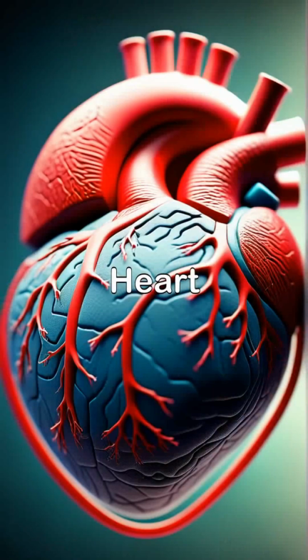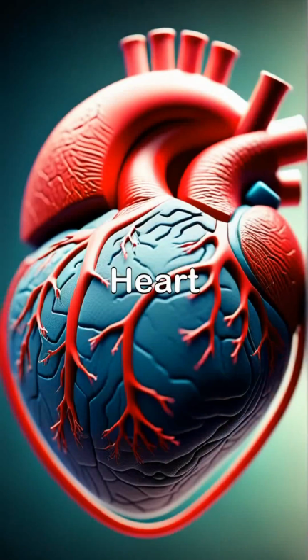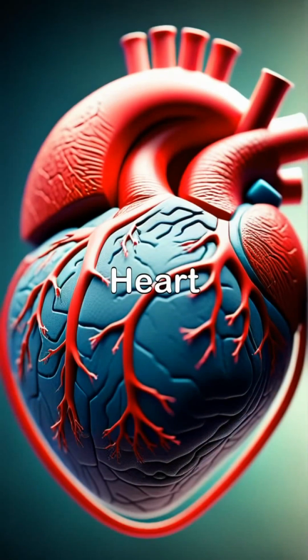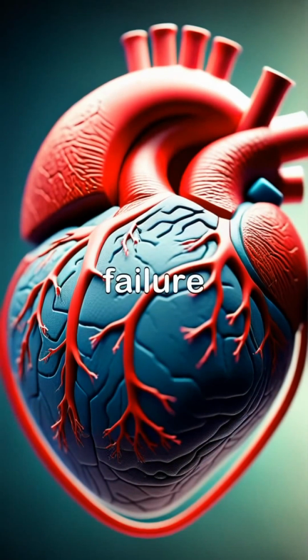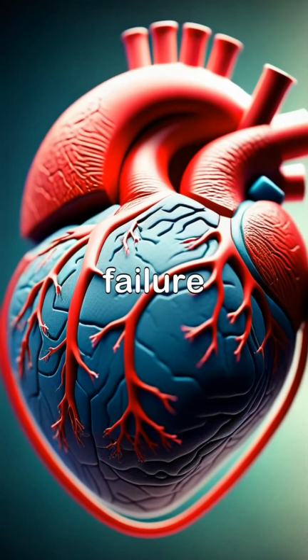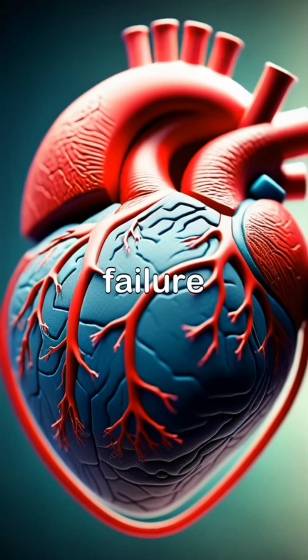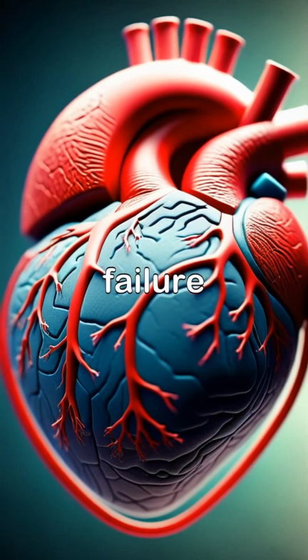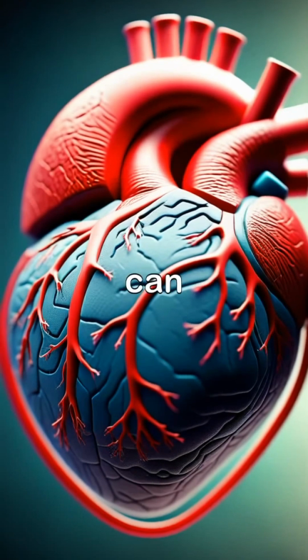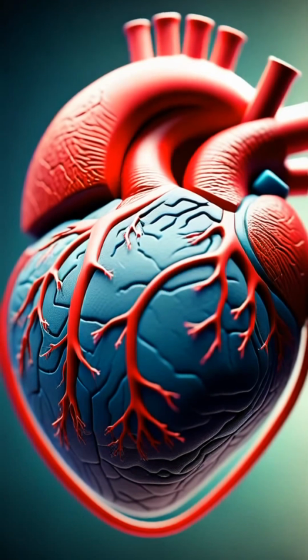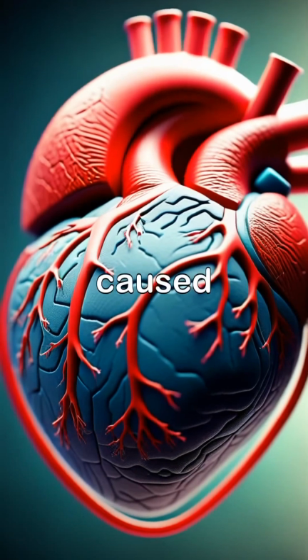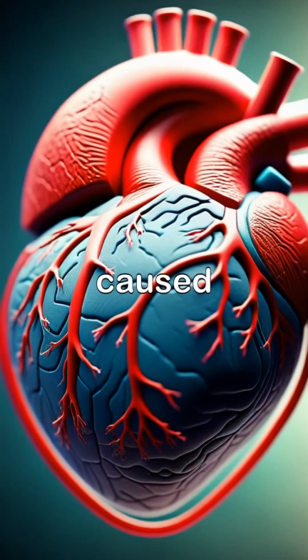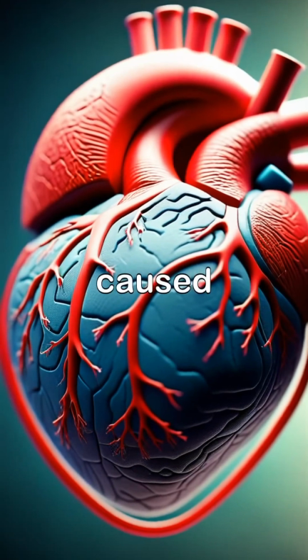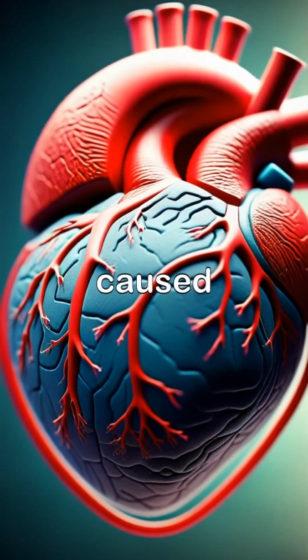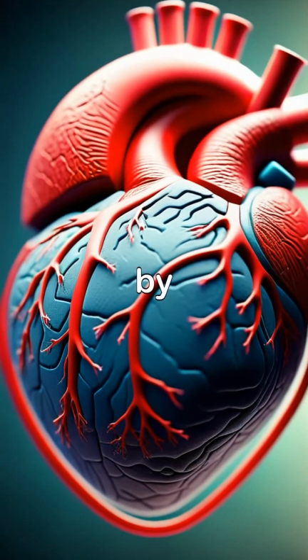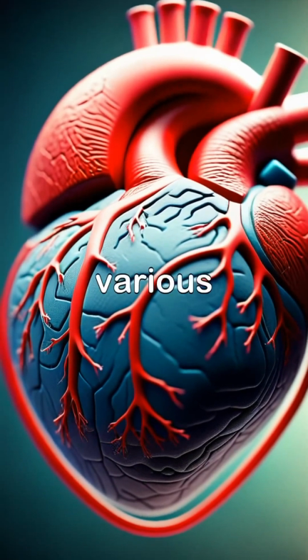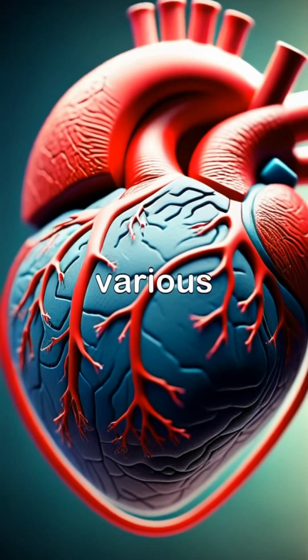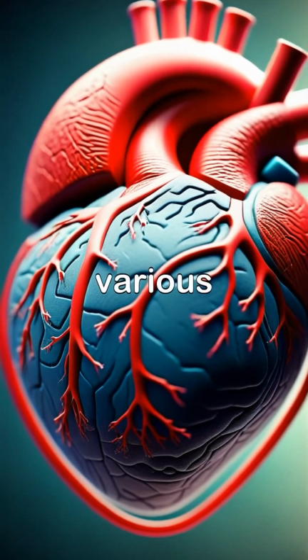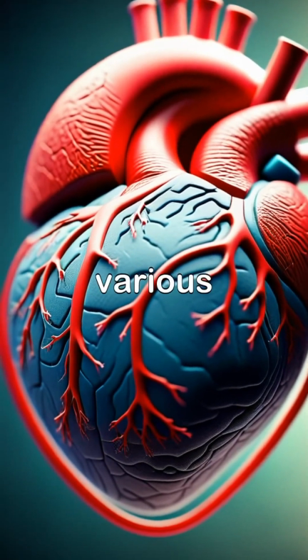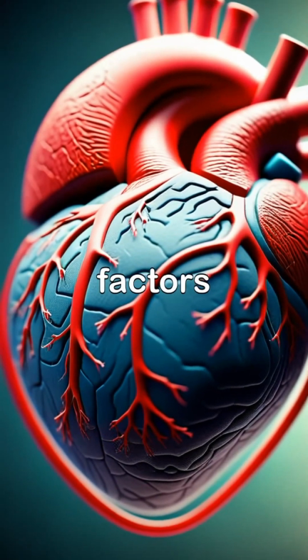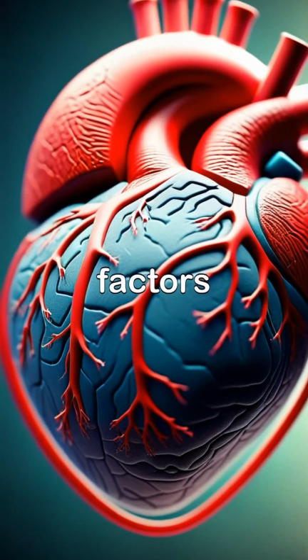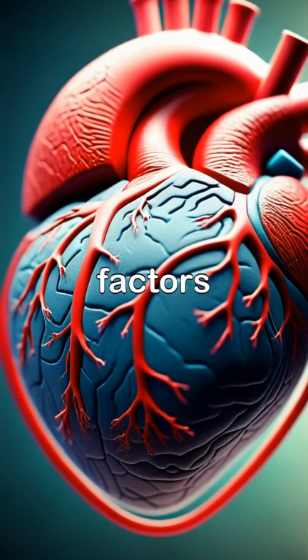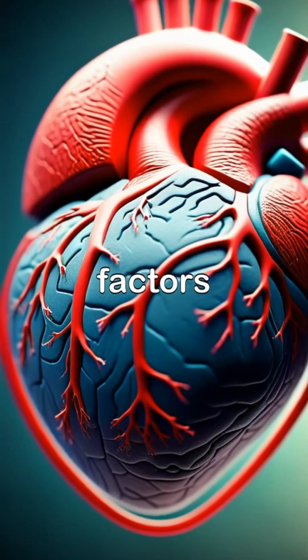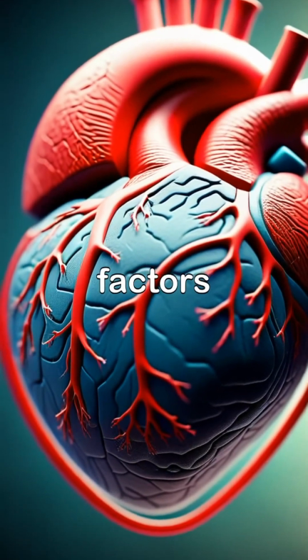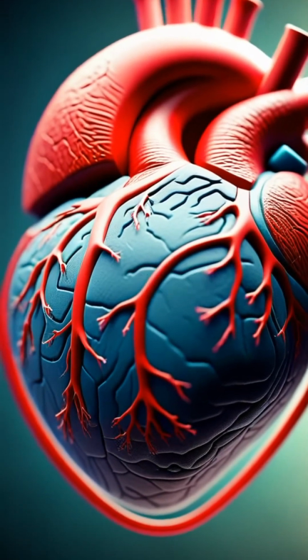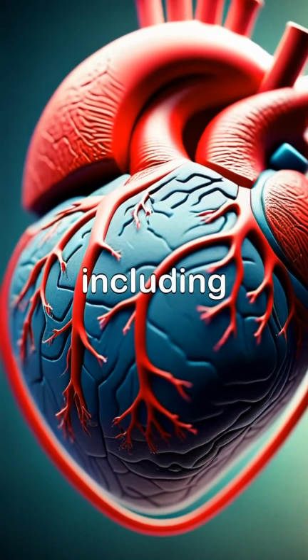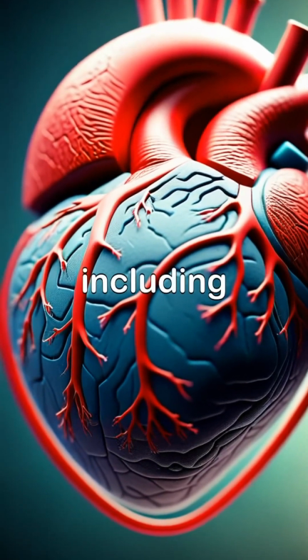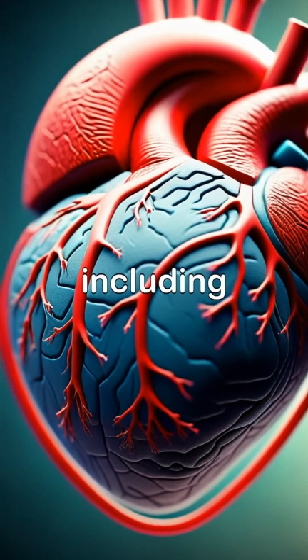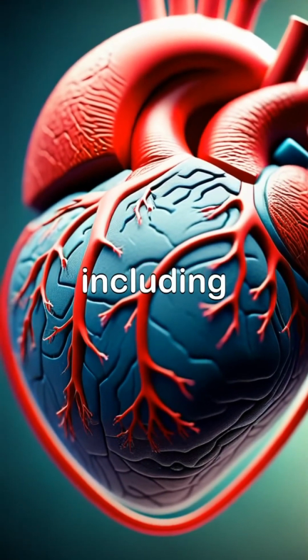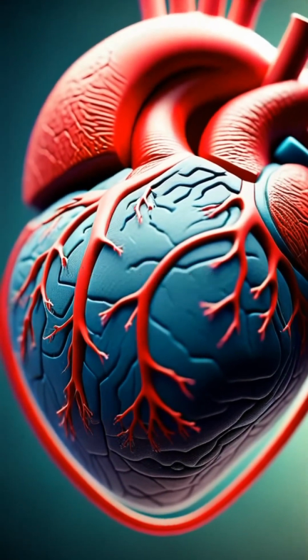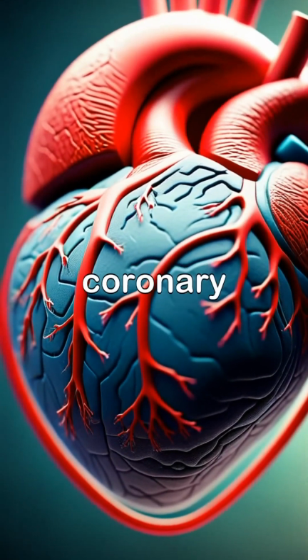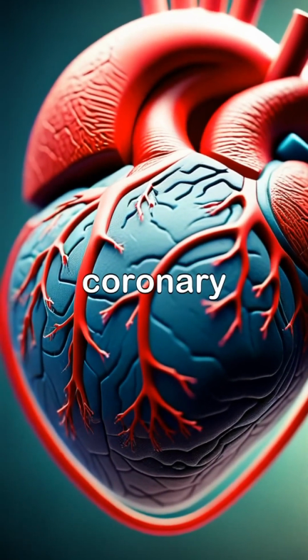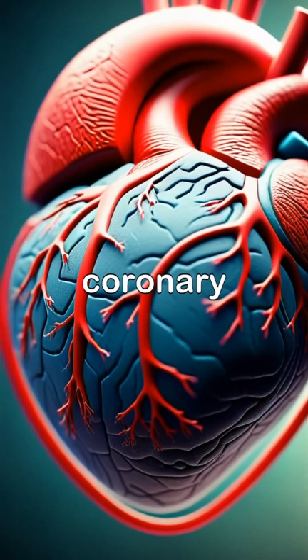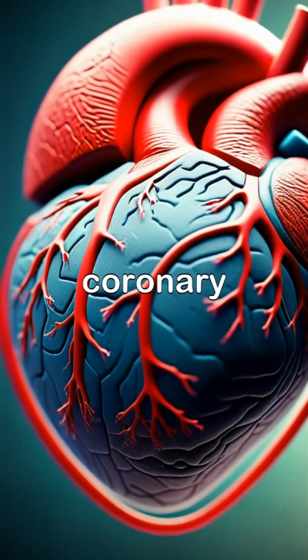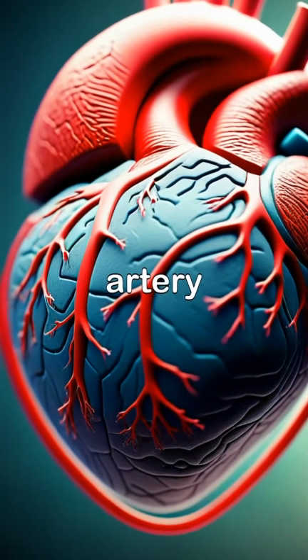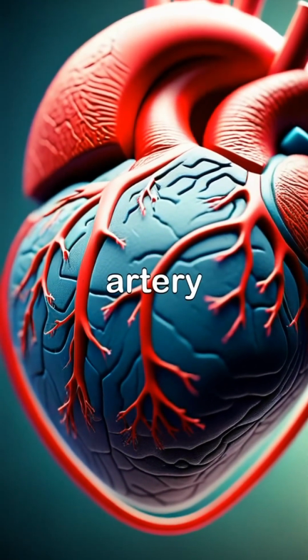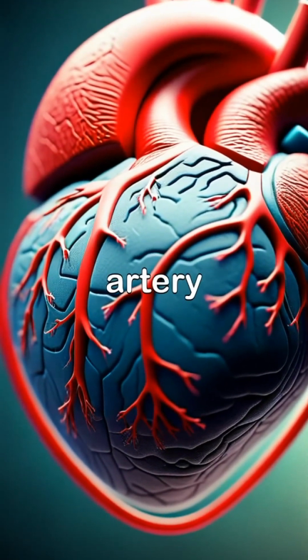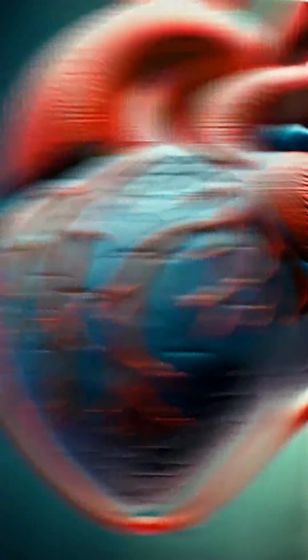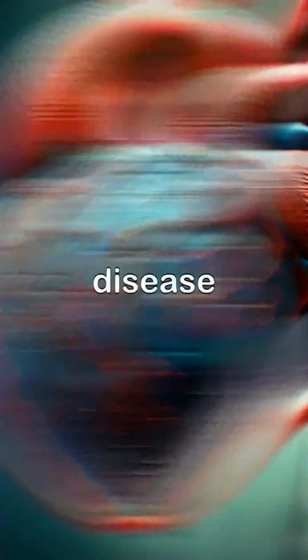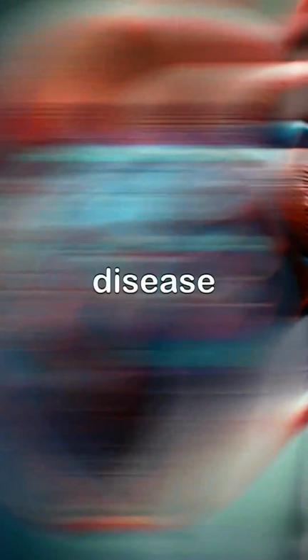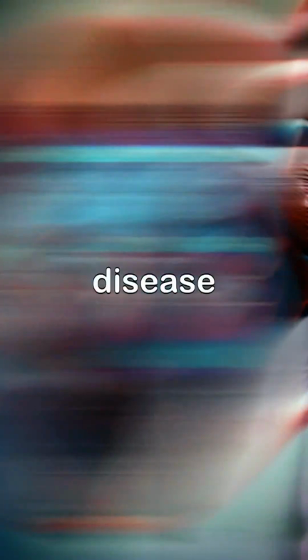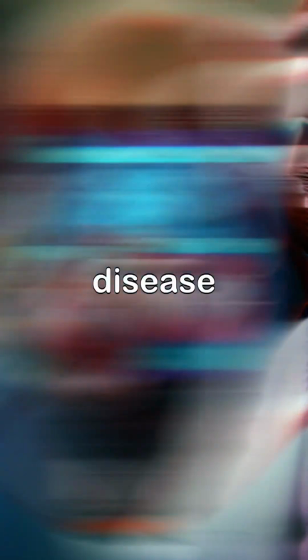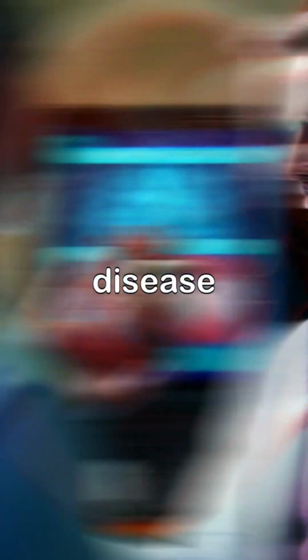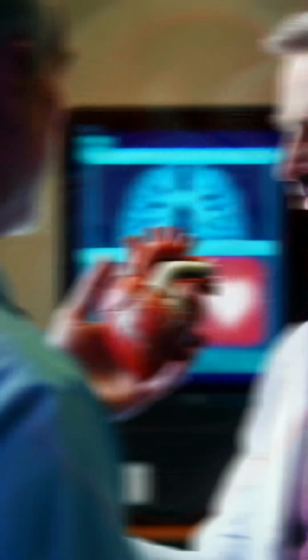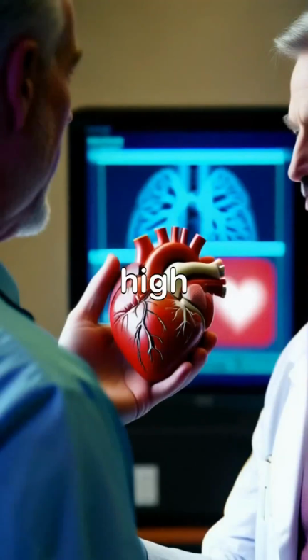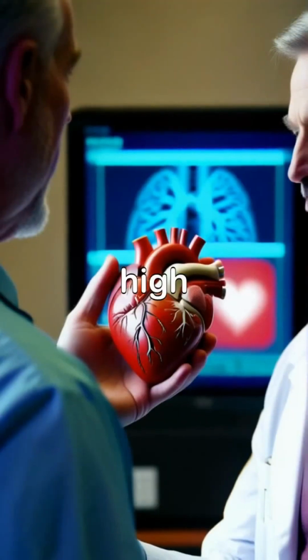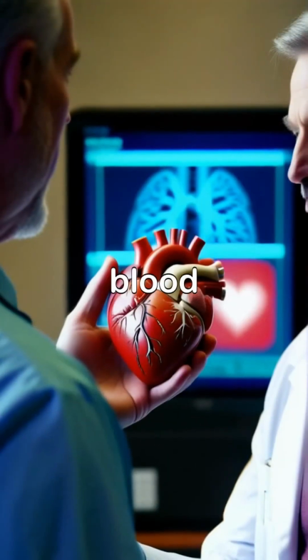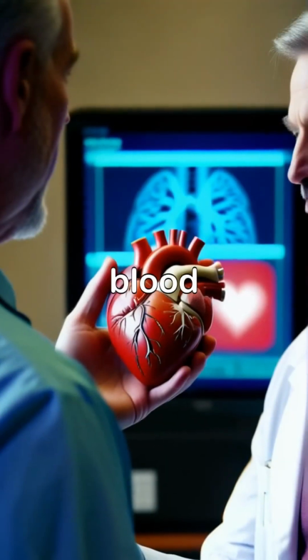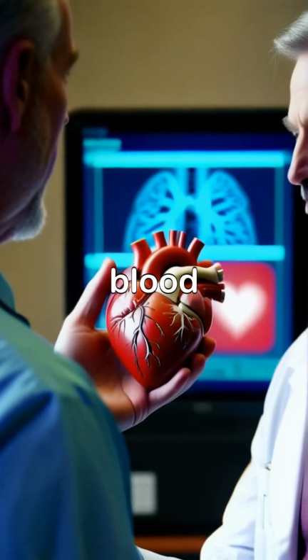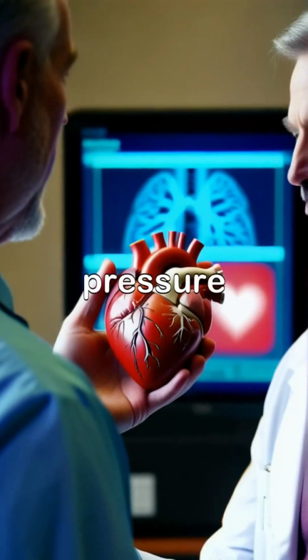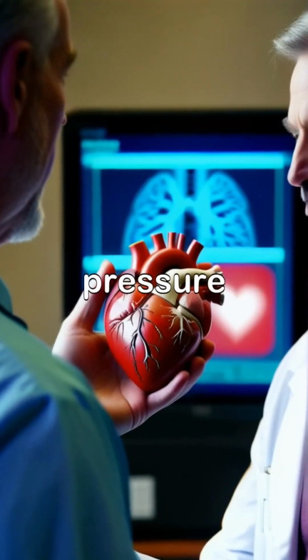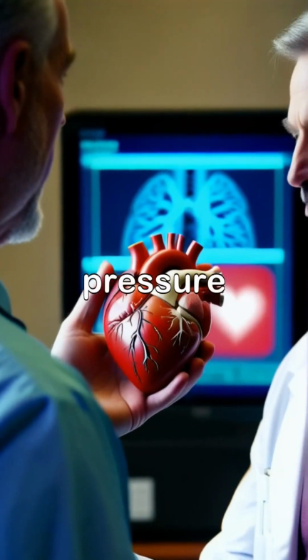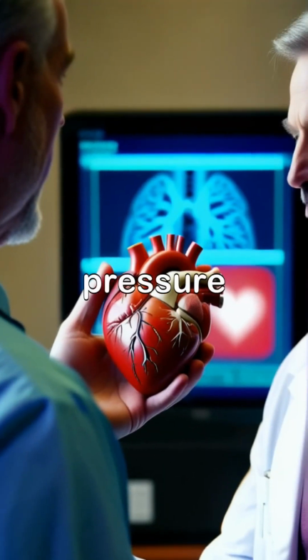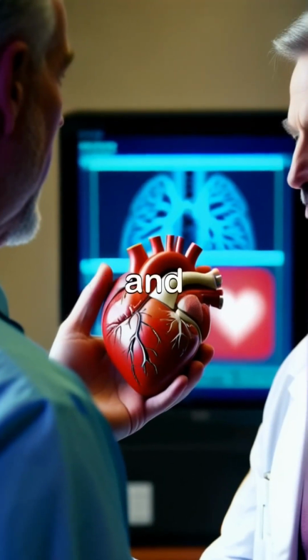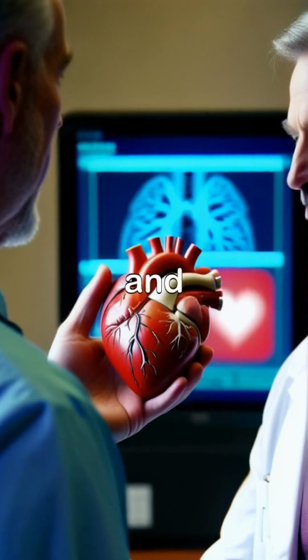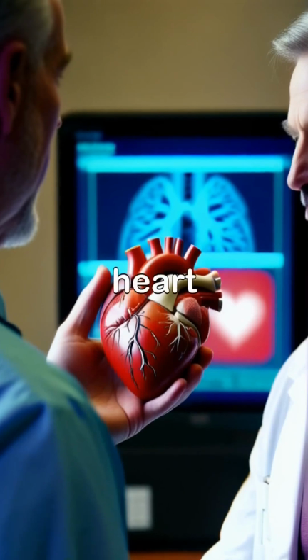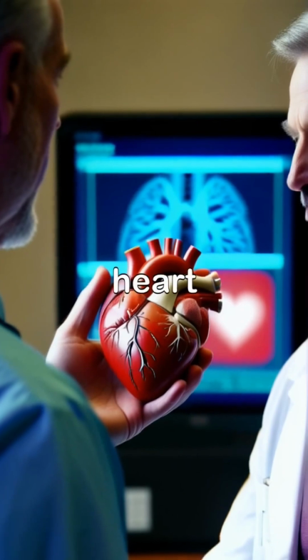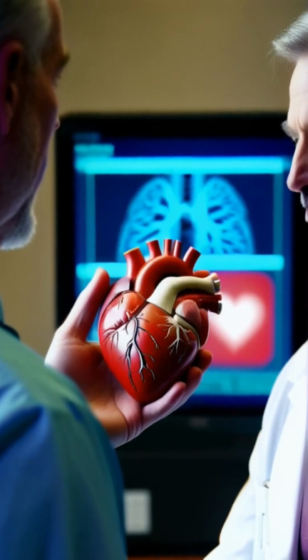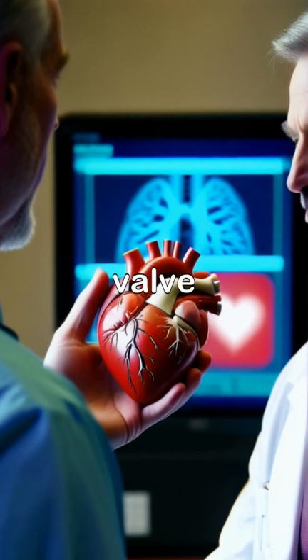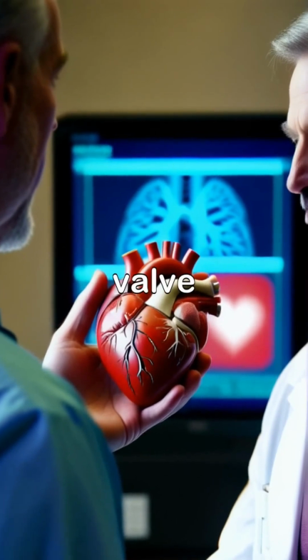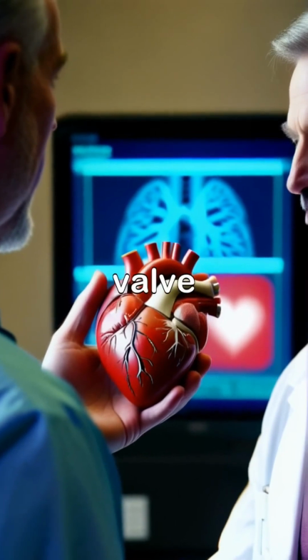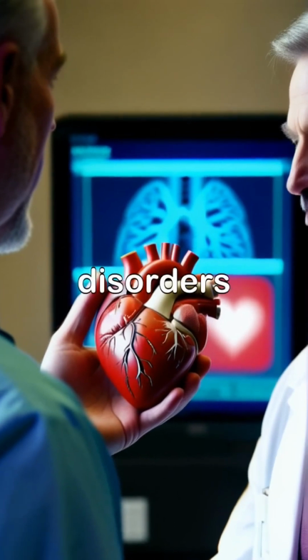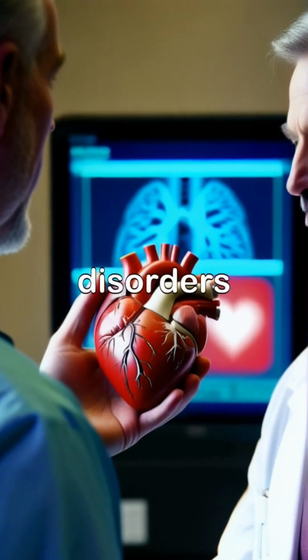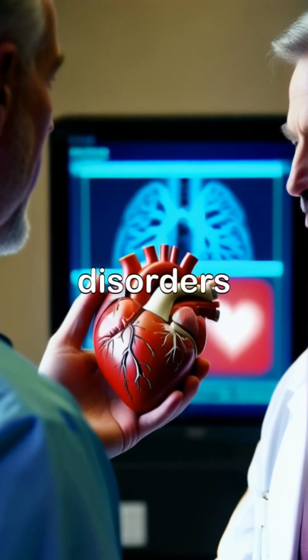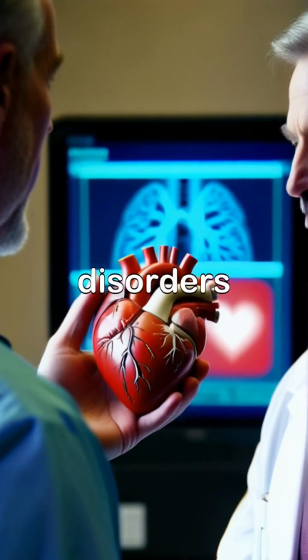Heart failure can be caused by various factors, including coronary artery disease, high blood pressure, and heart valve disorders.